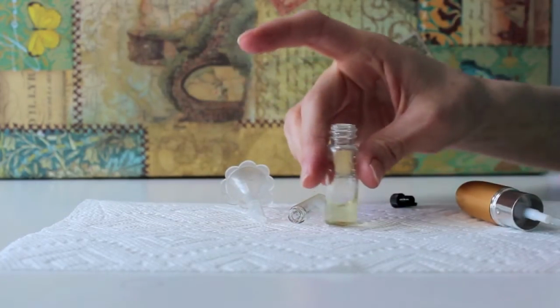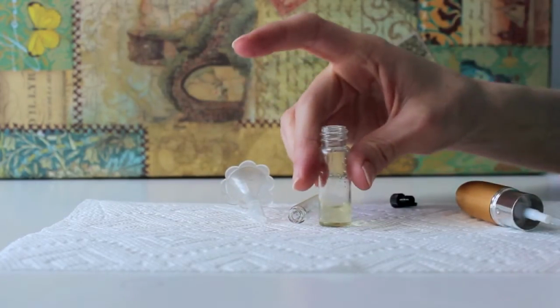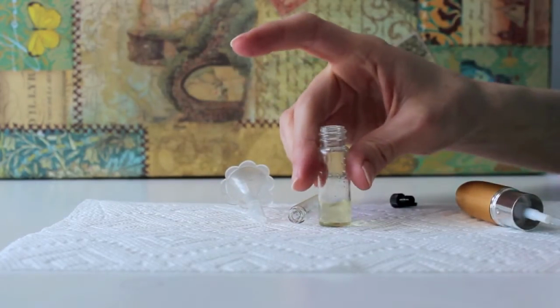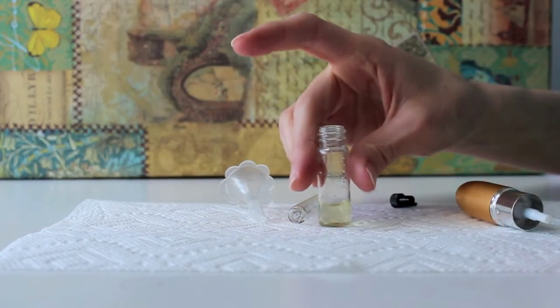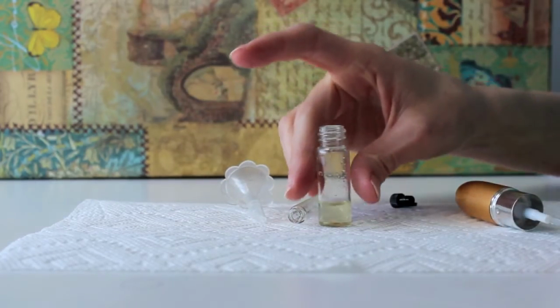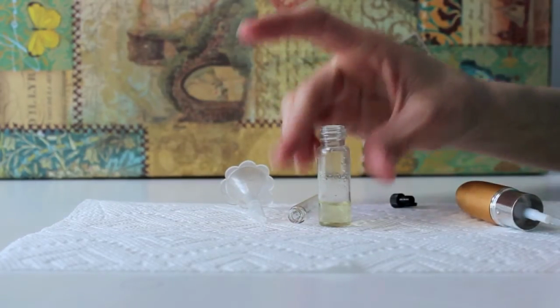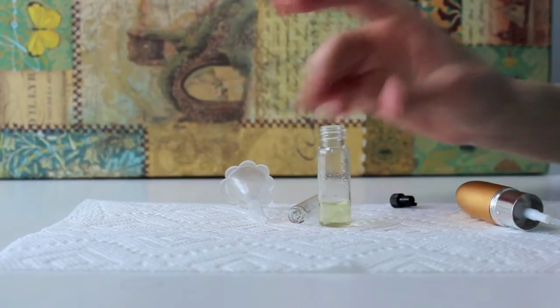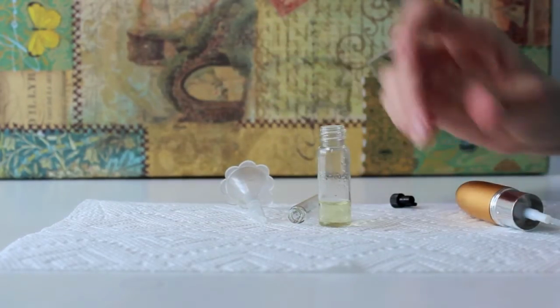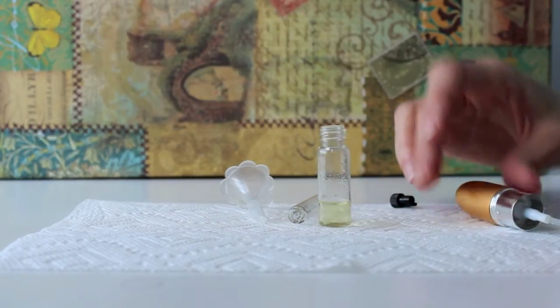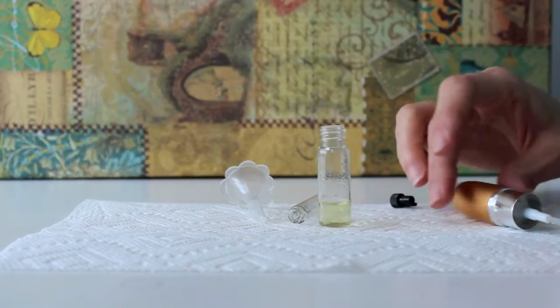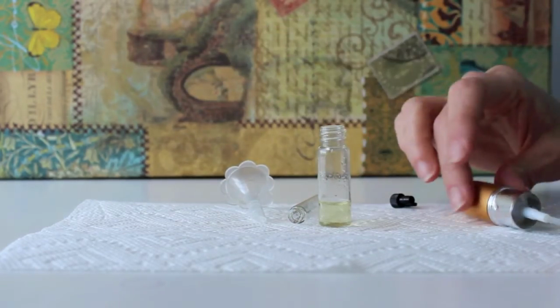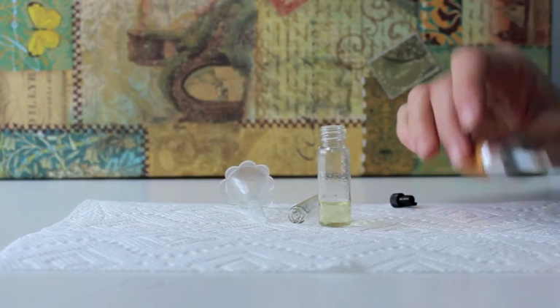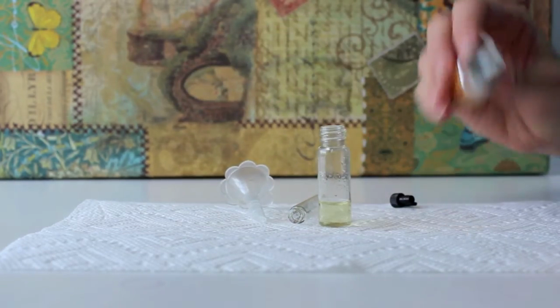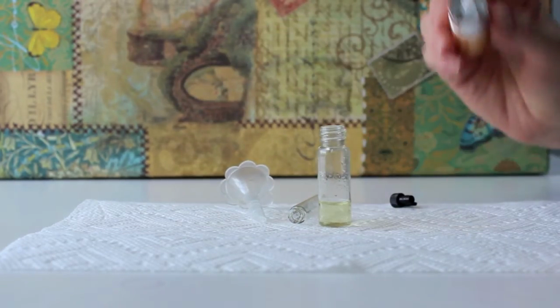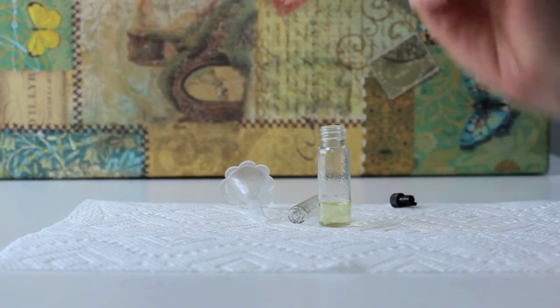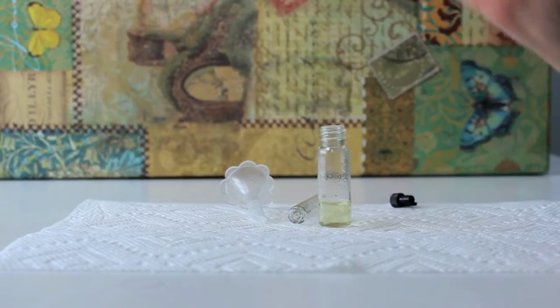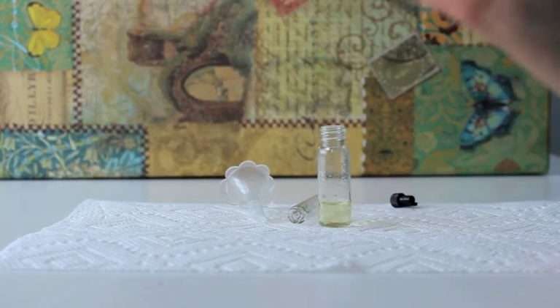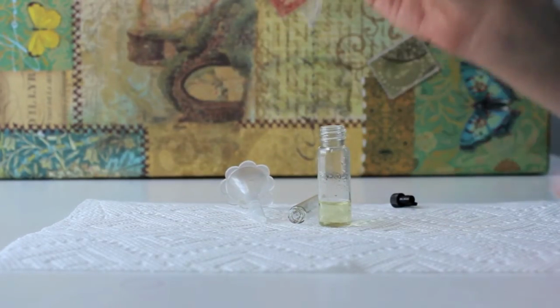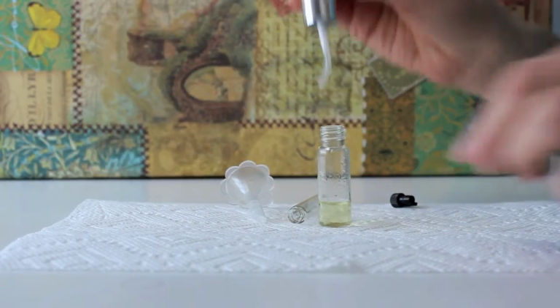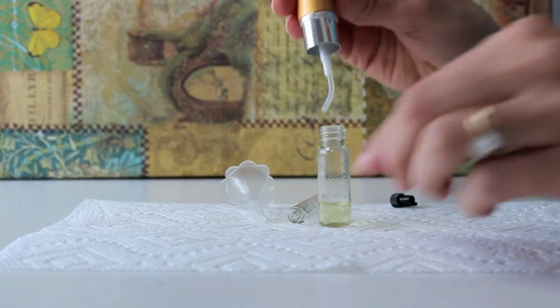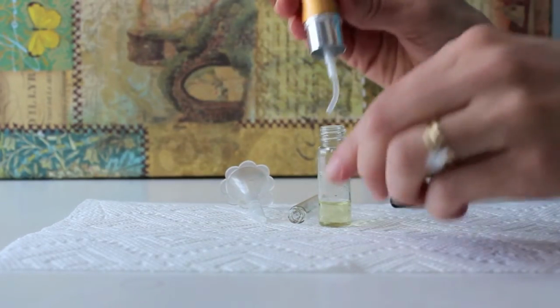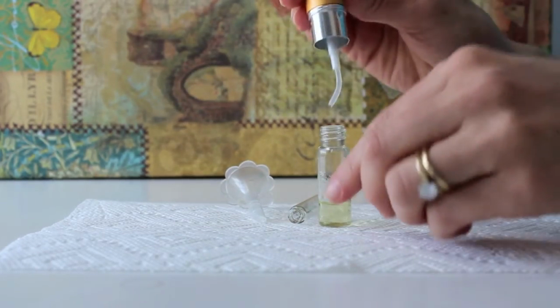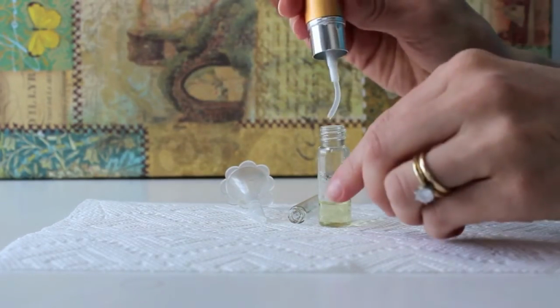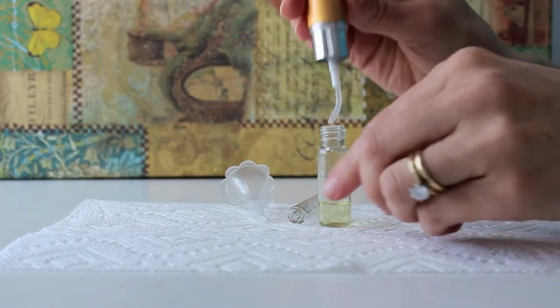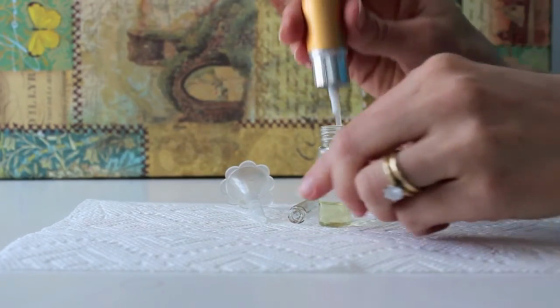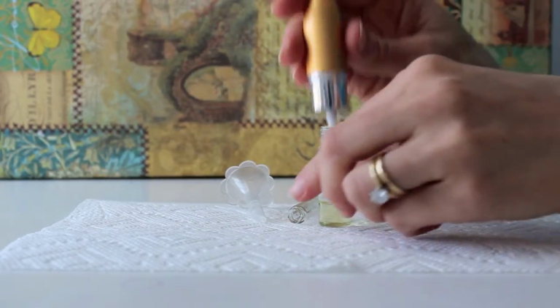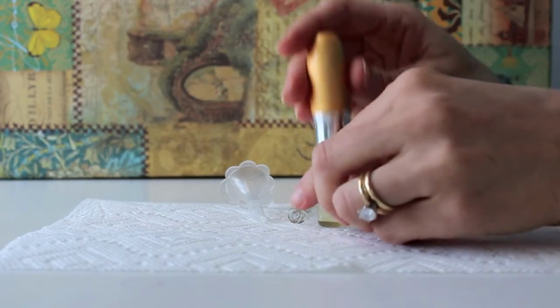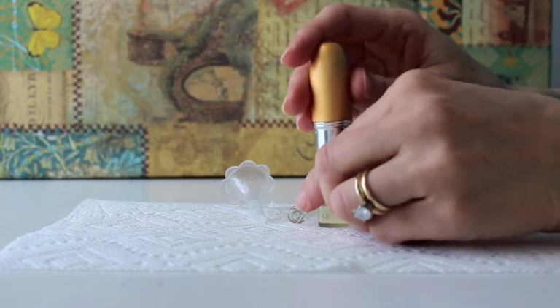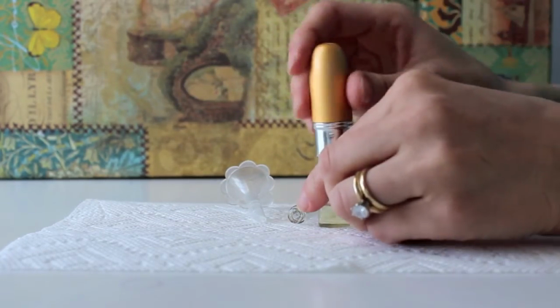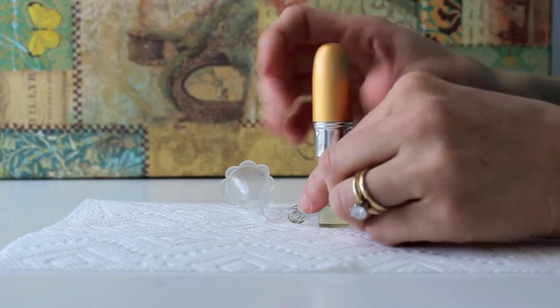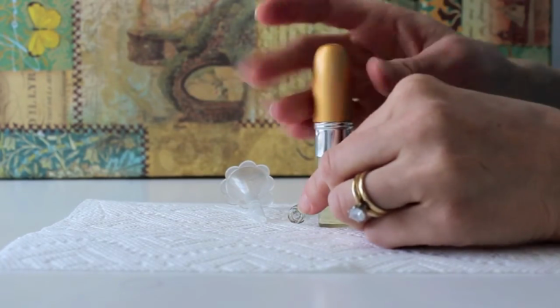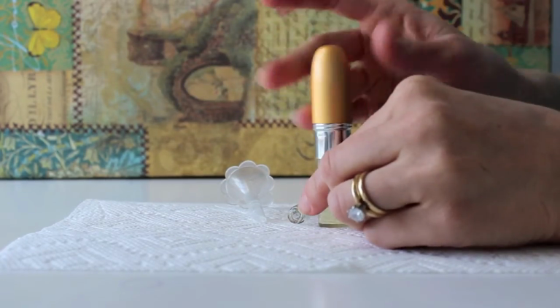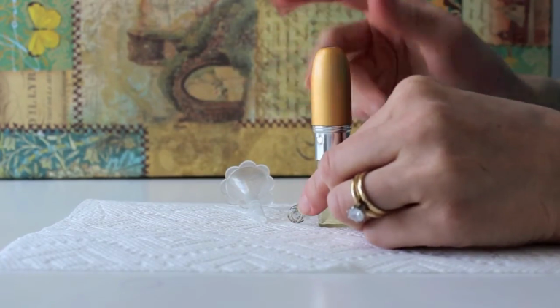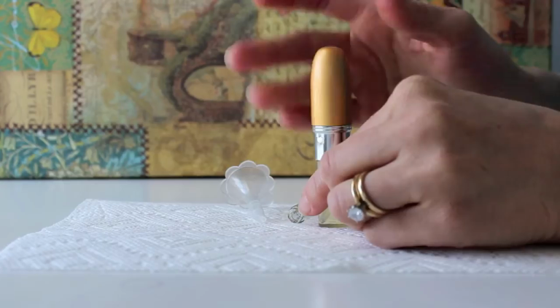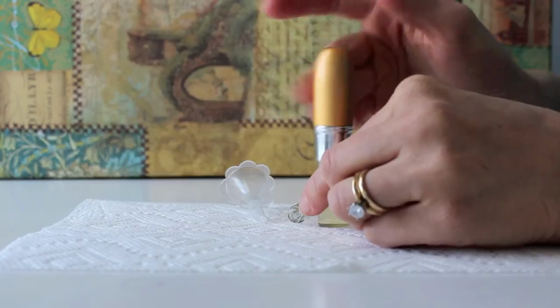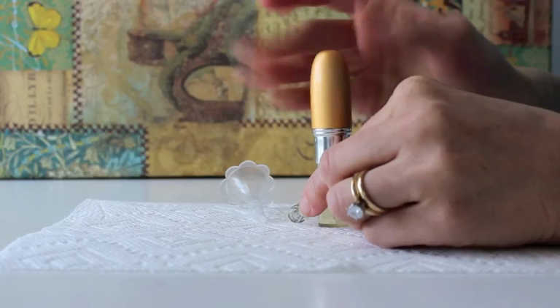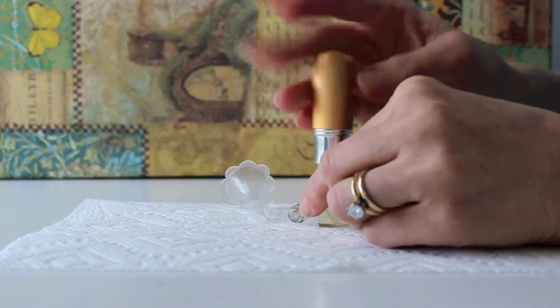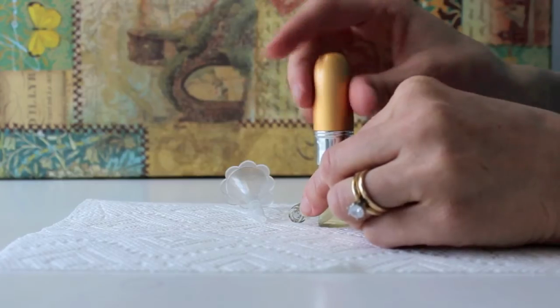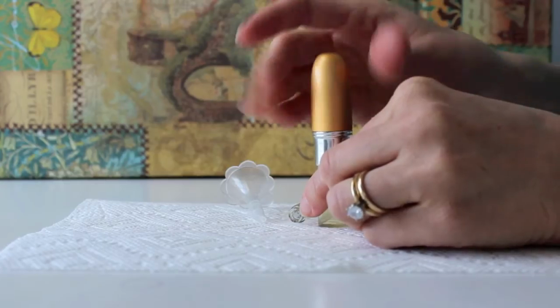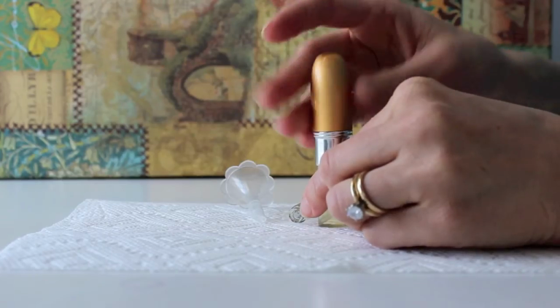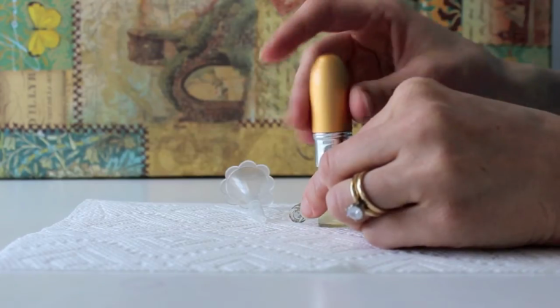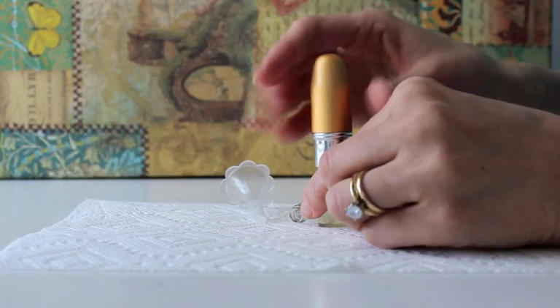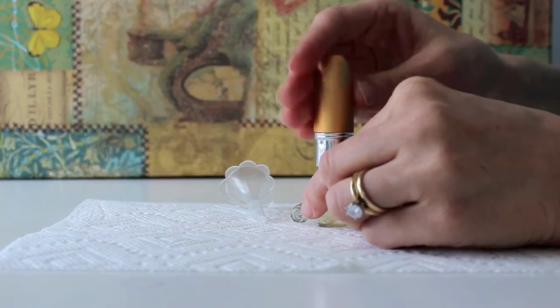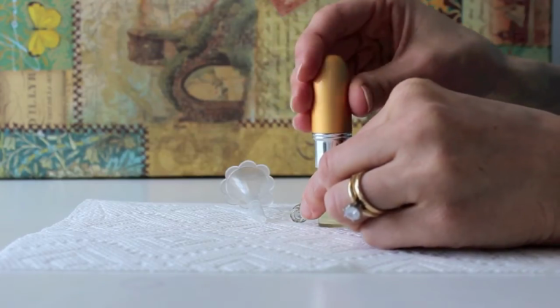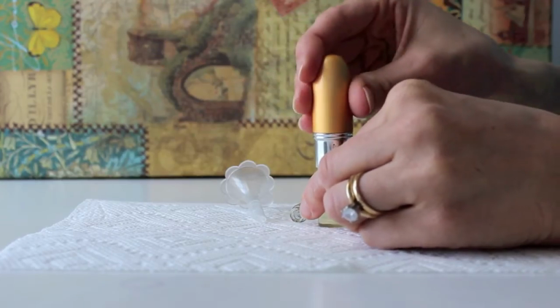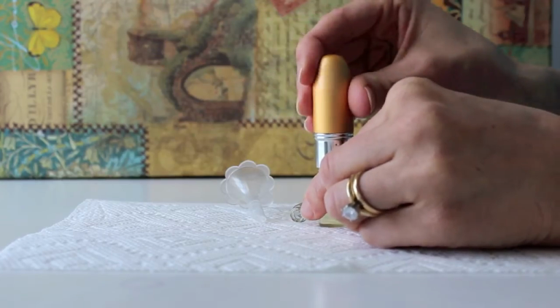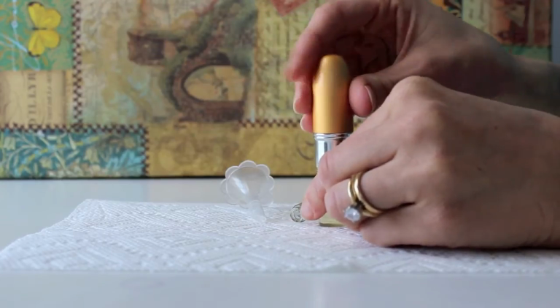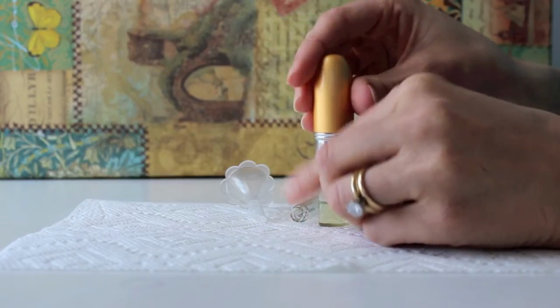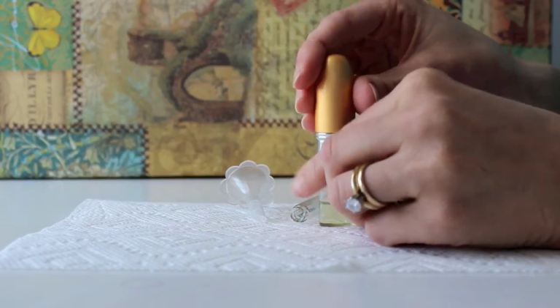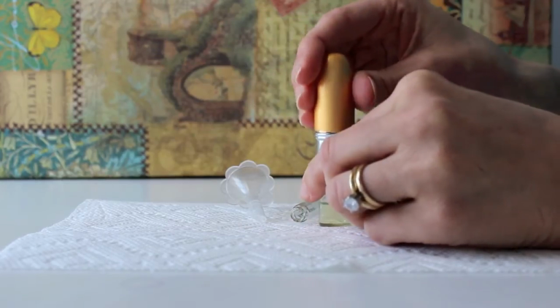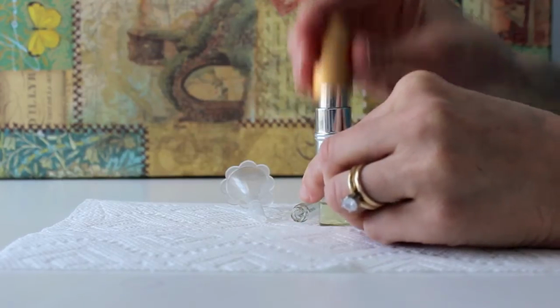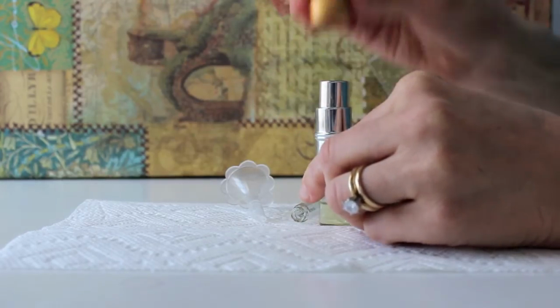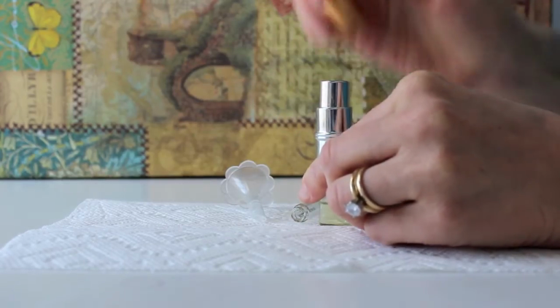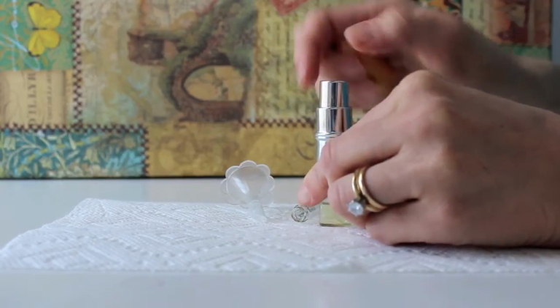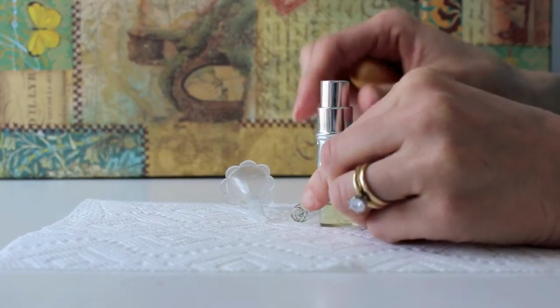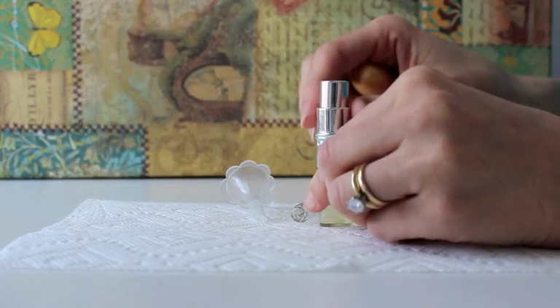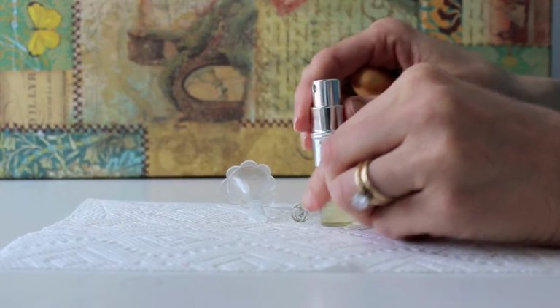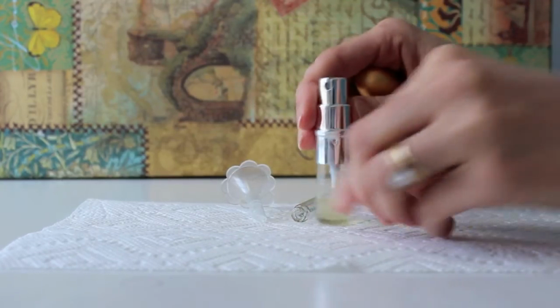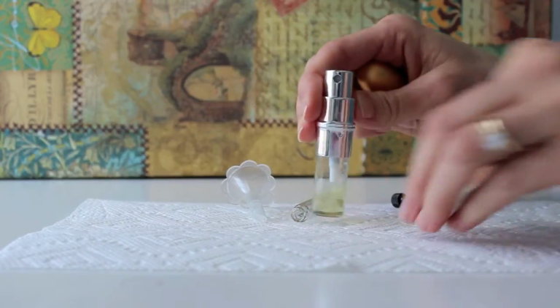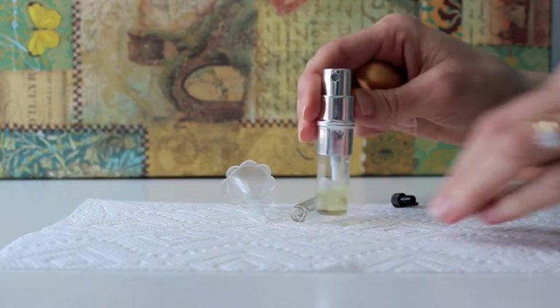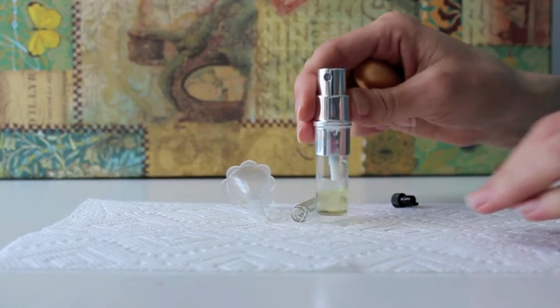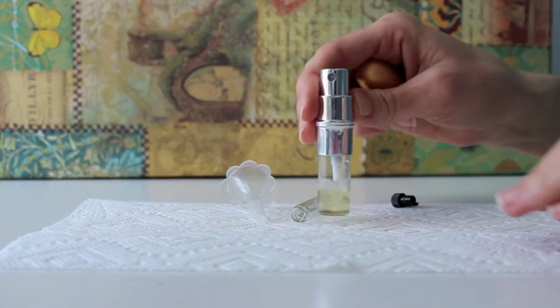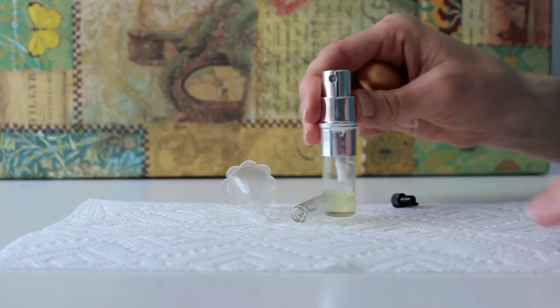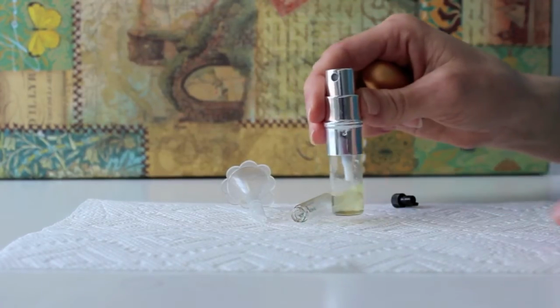There isn't too much of it, but you just take the top and screw it on — and there you go.